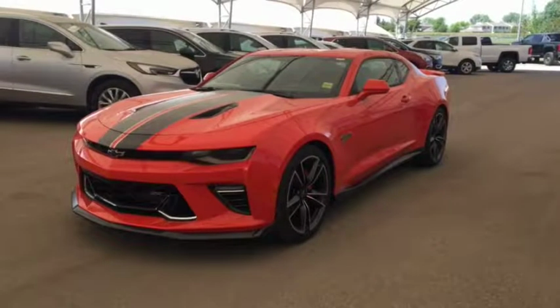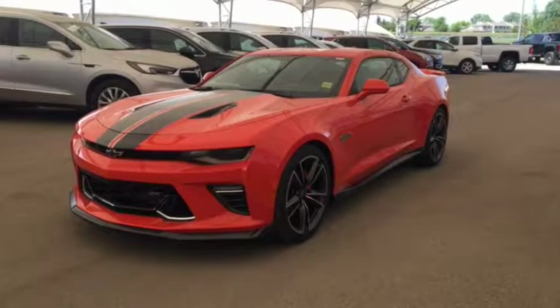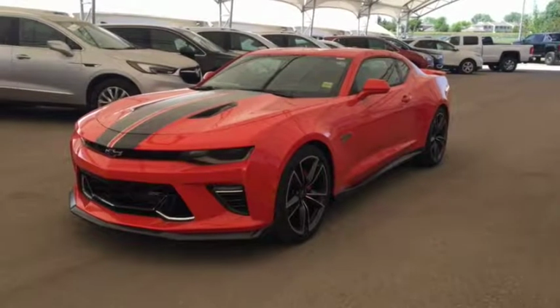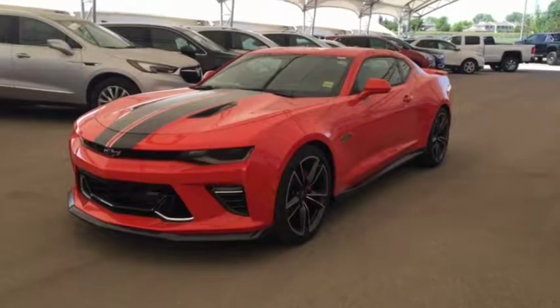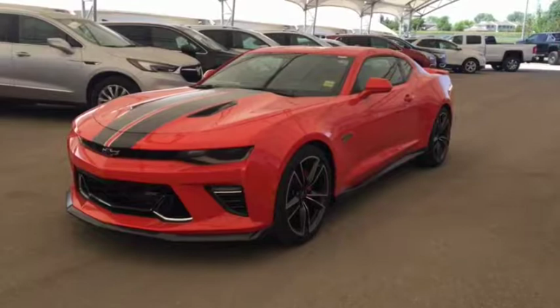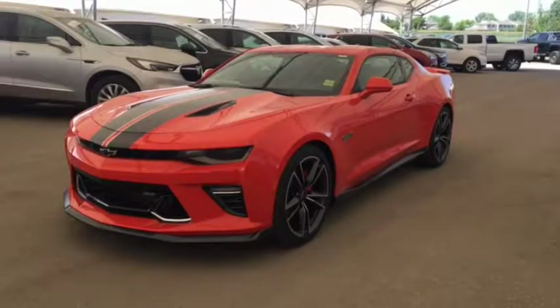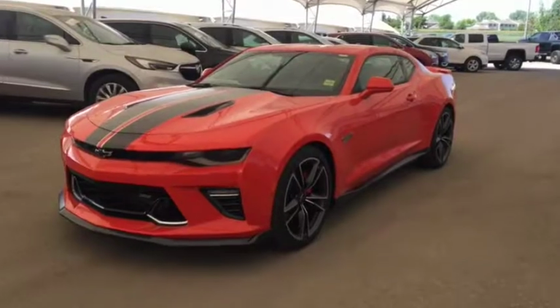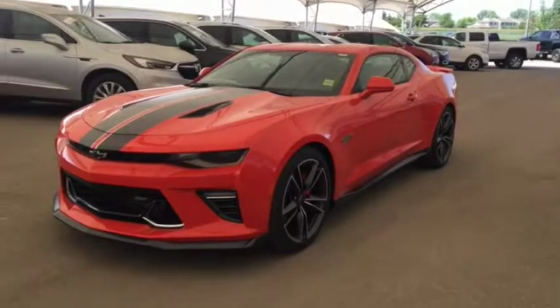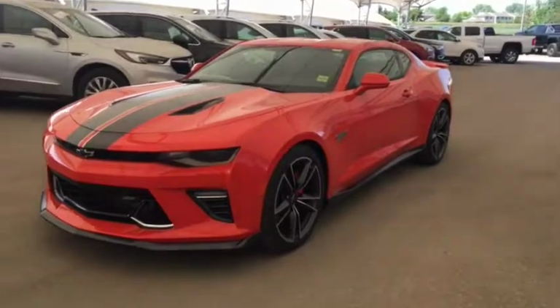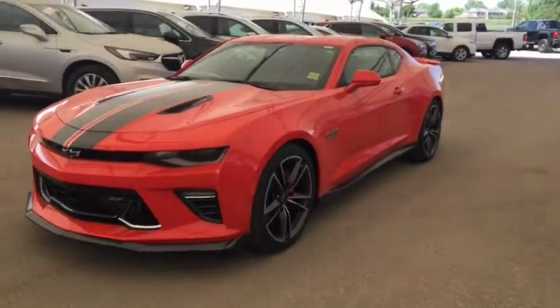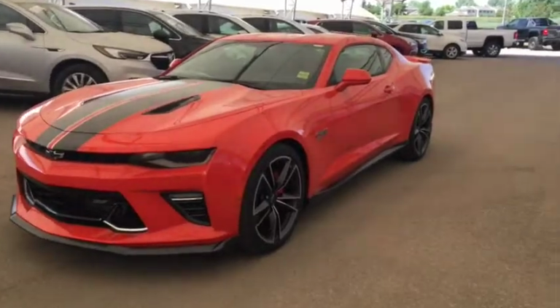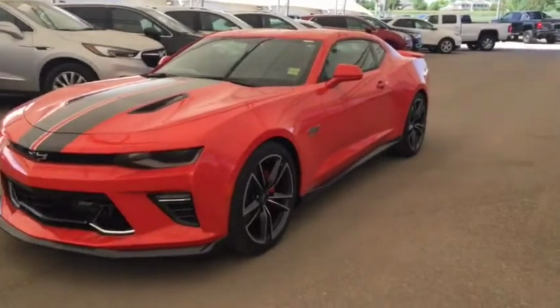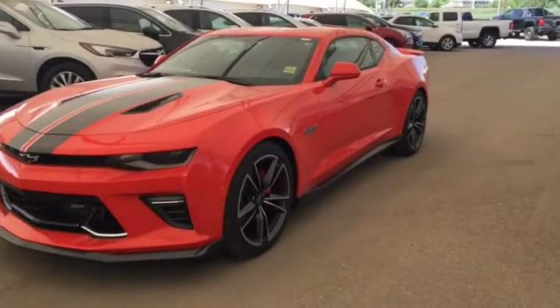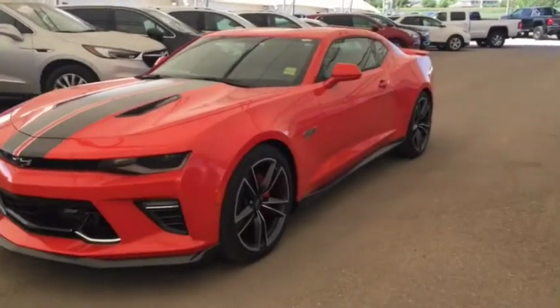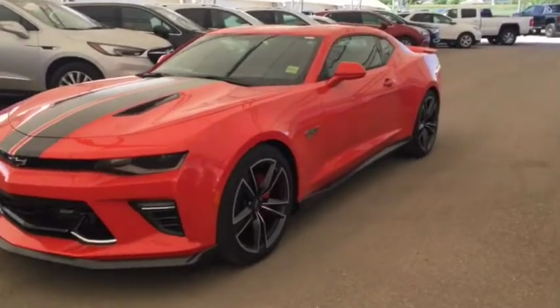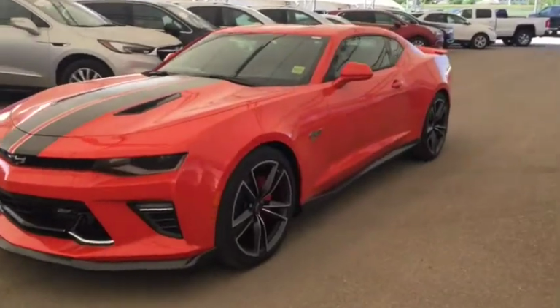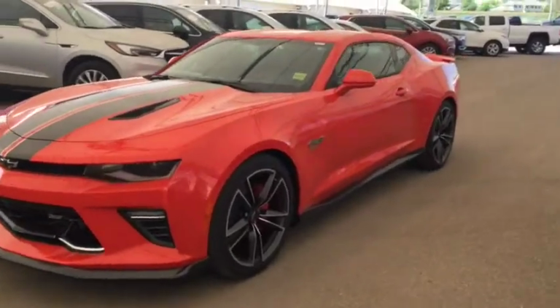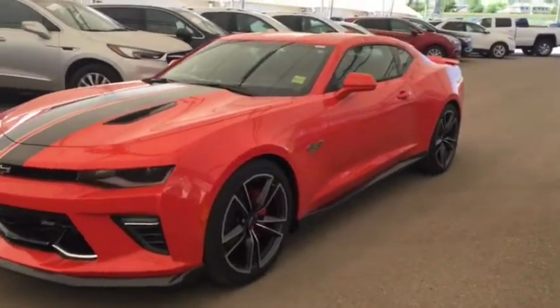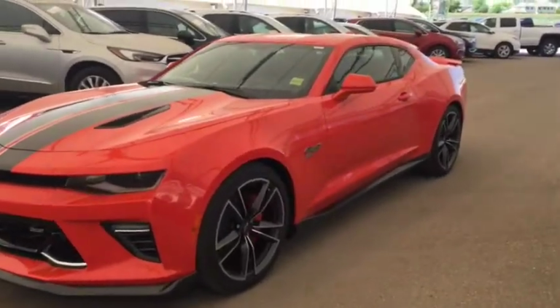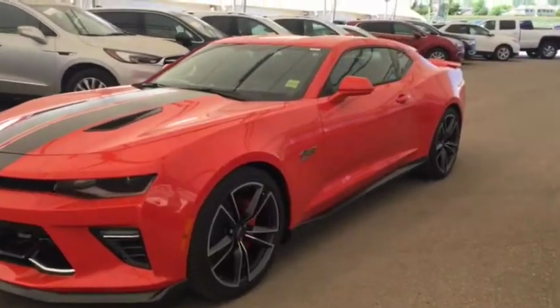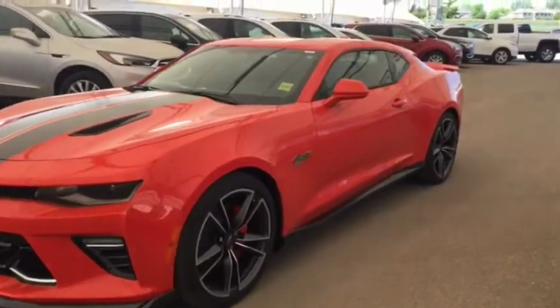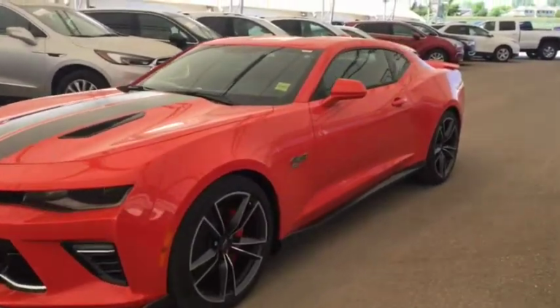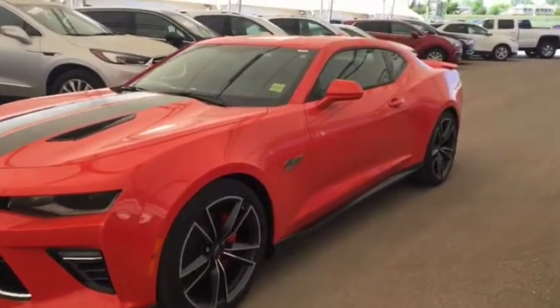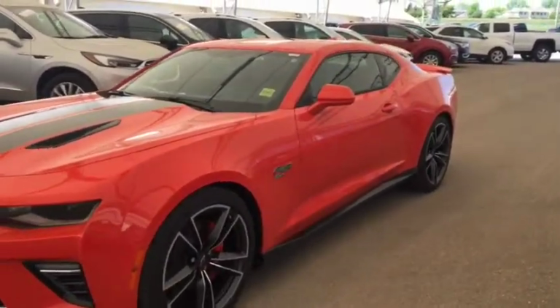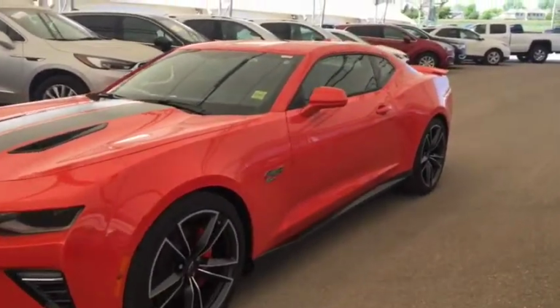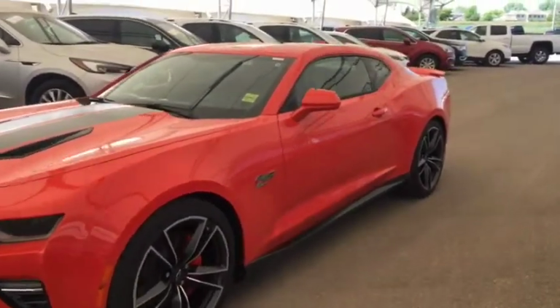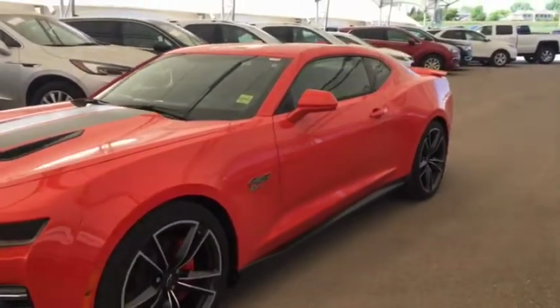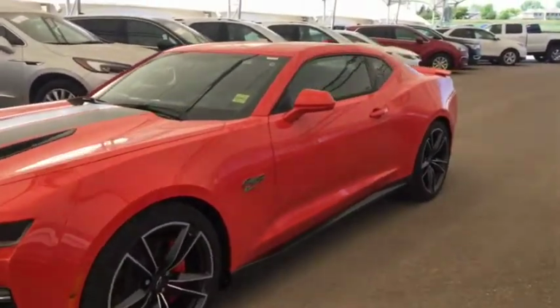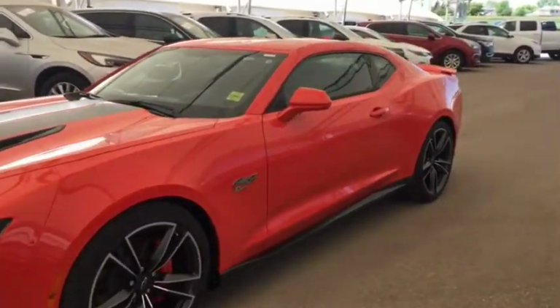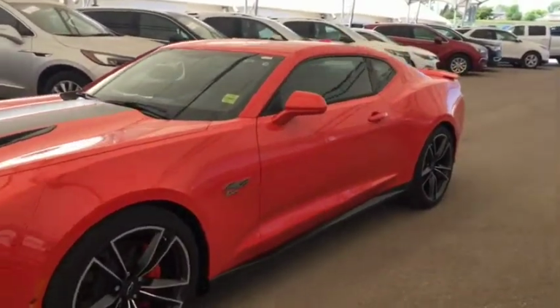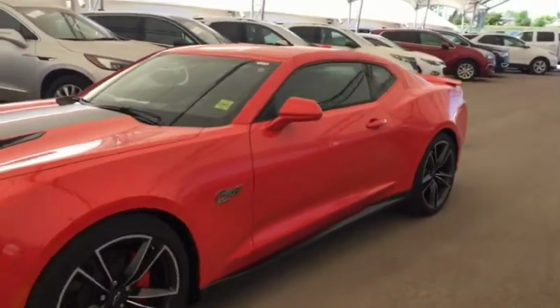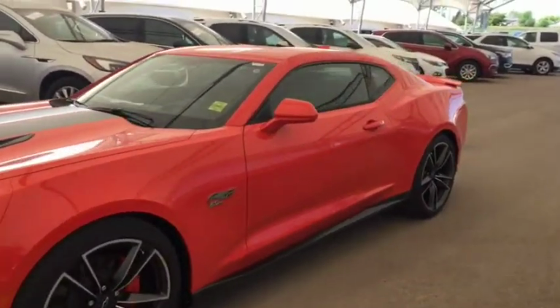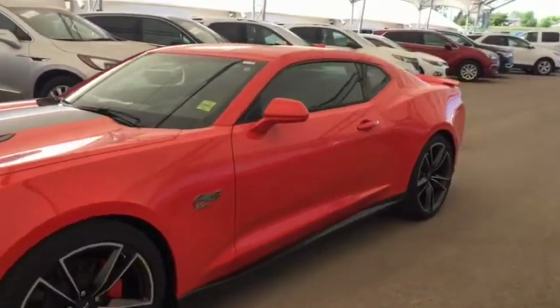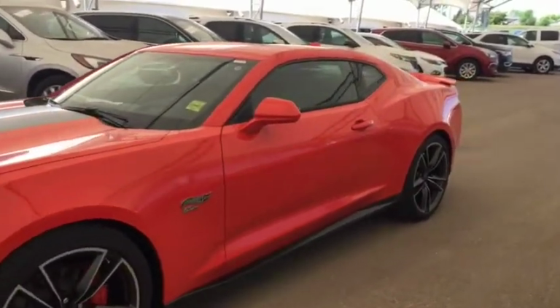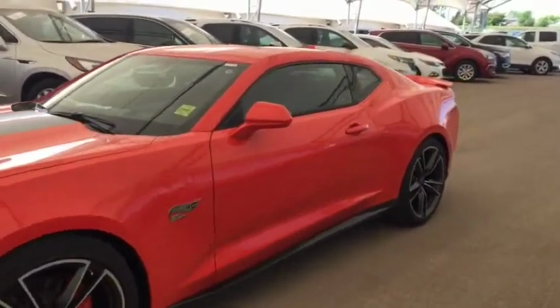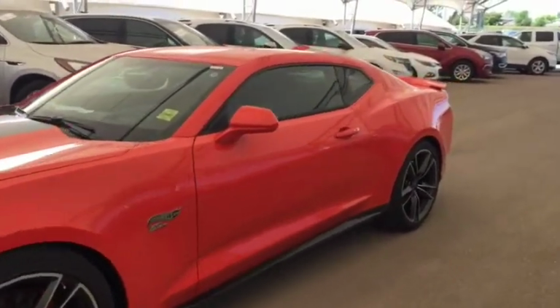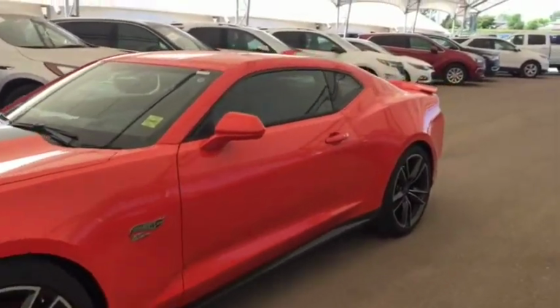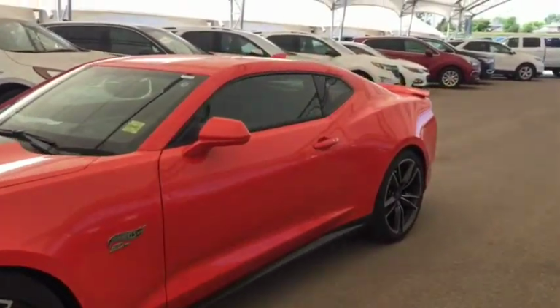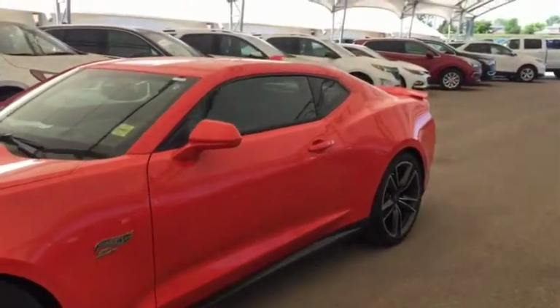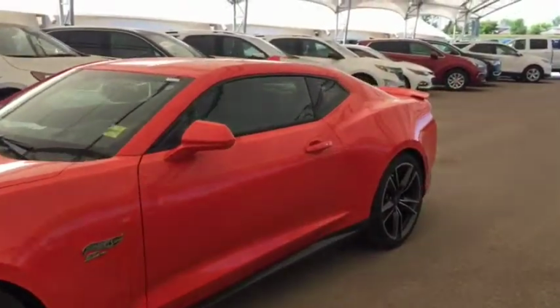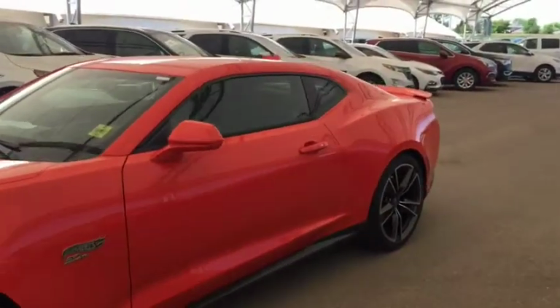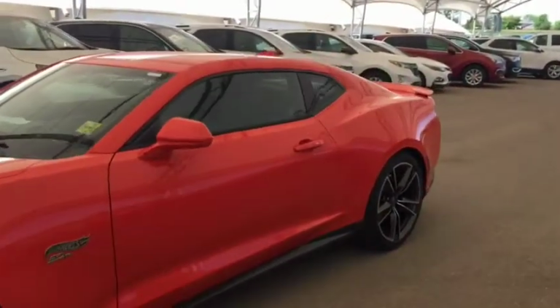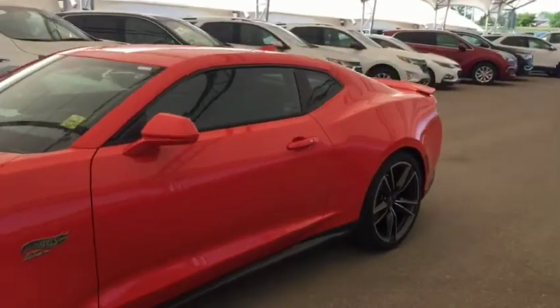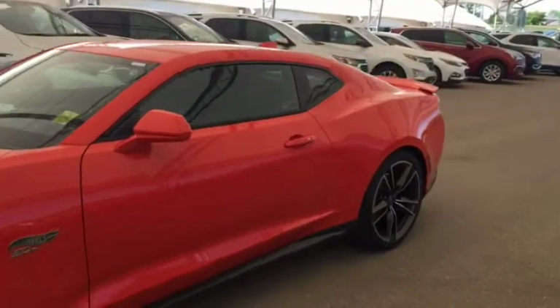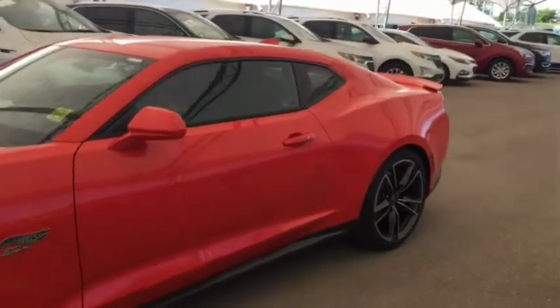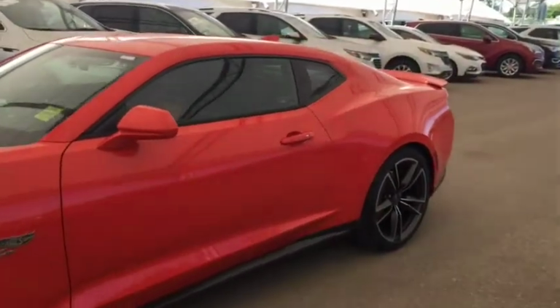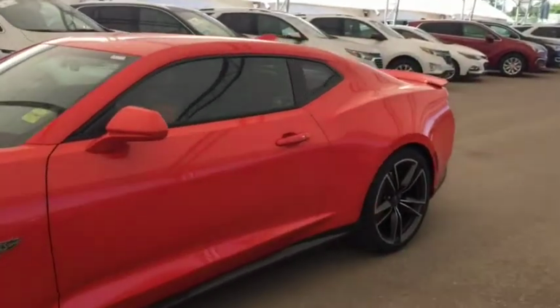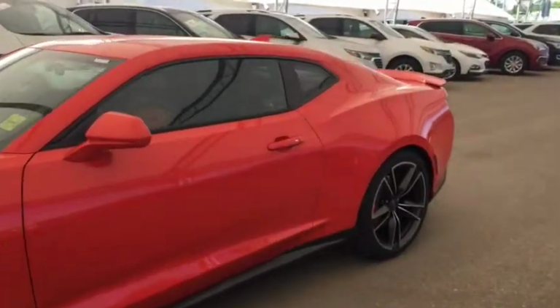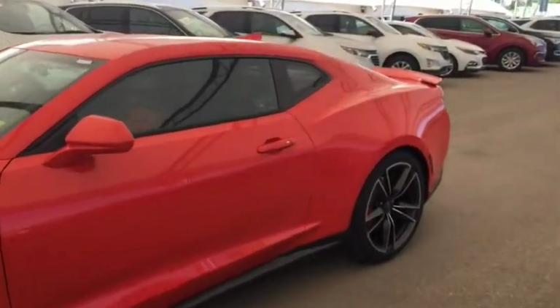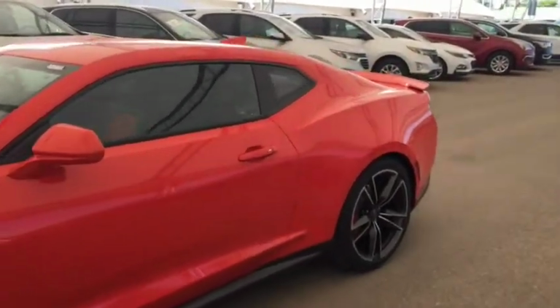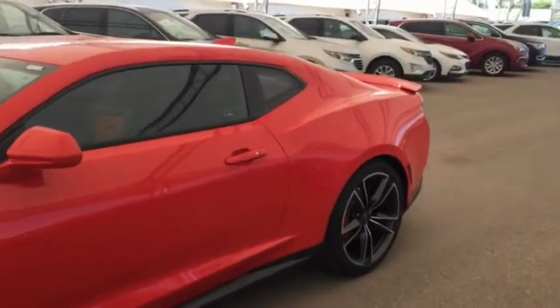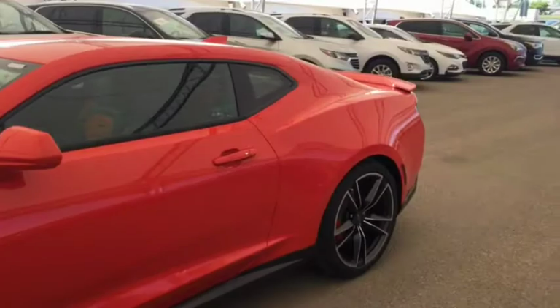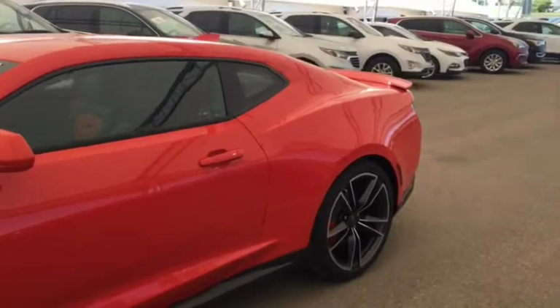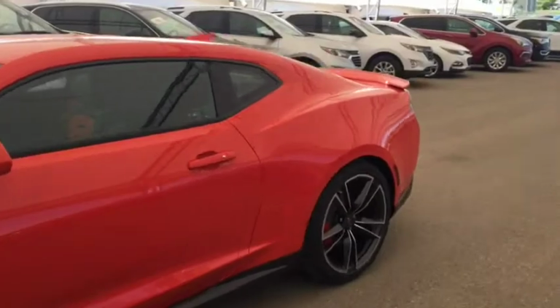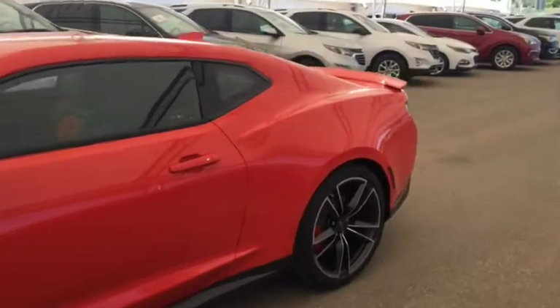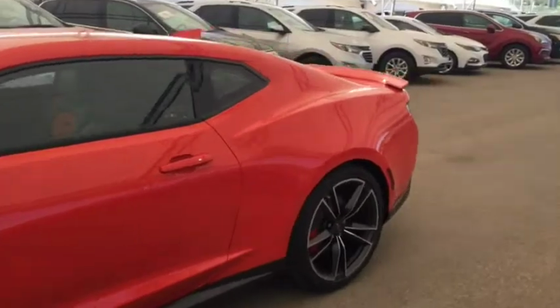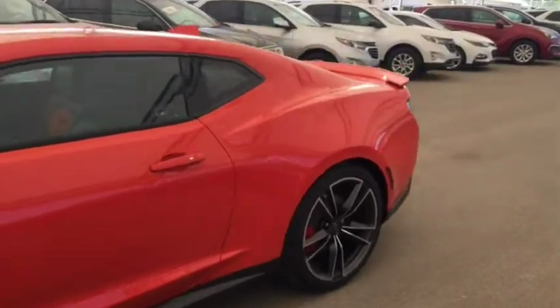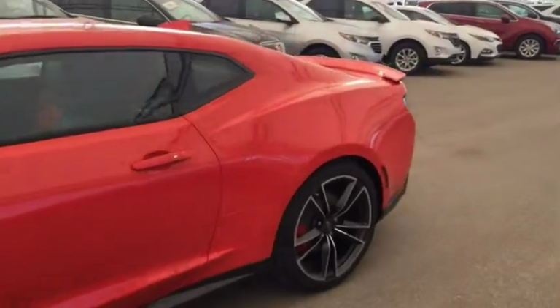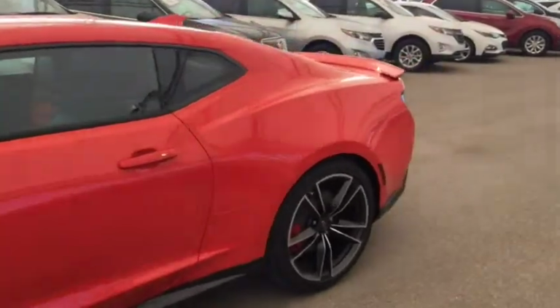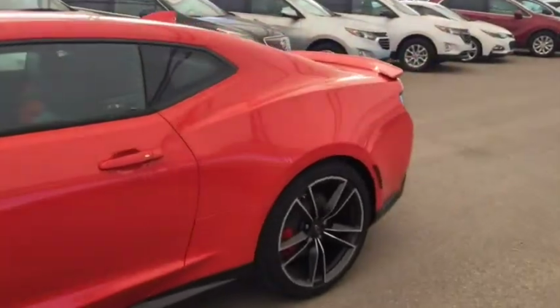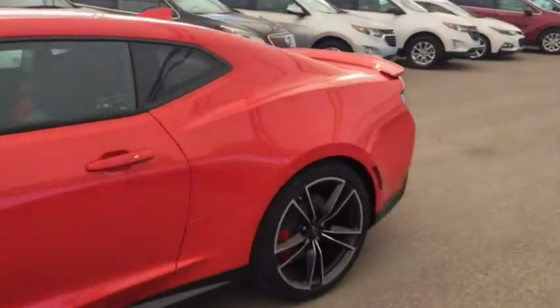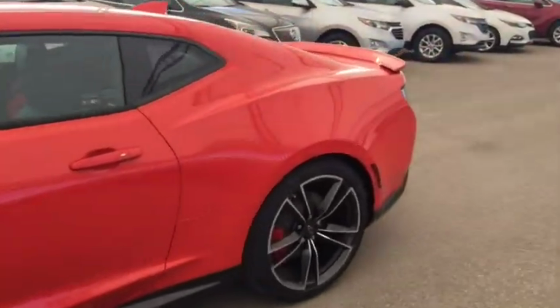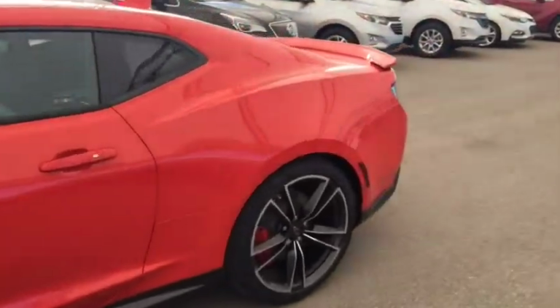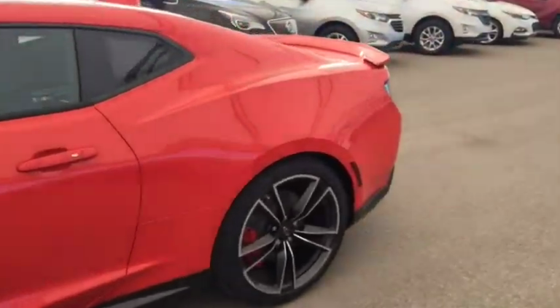Welcome to Davis Chevrolet. This is the 2018 Chevrolet Camaro Hot Wheels Edition in the color orange.